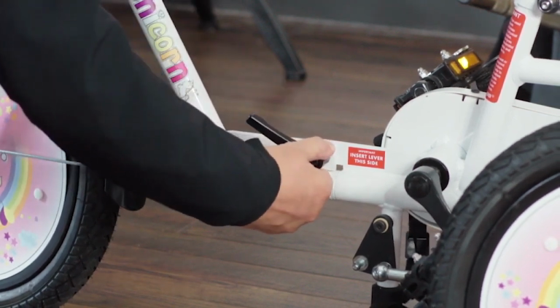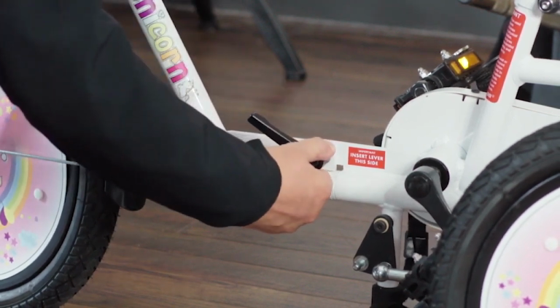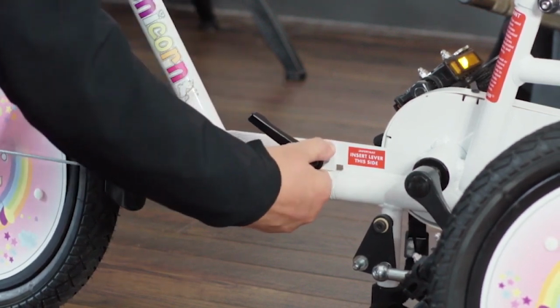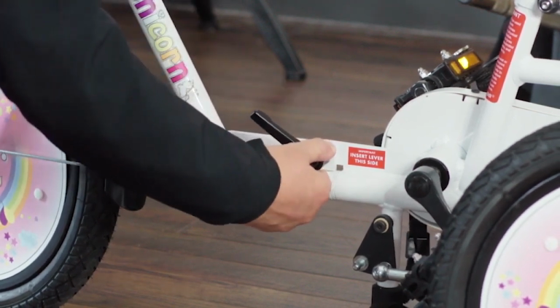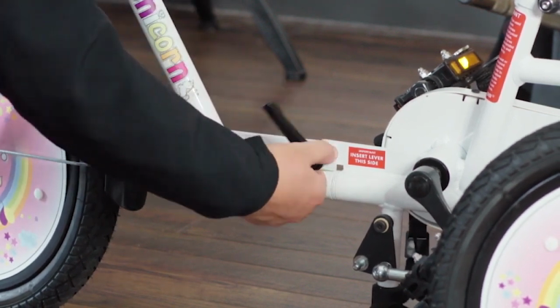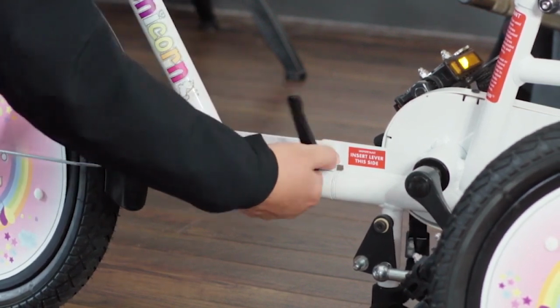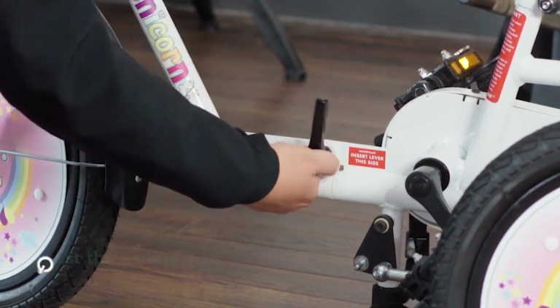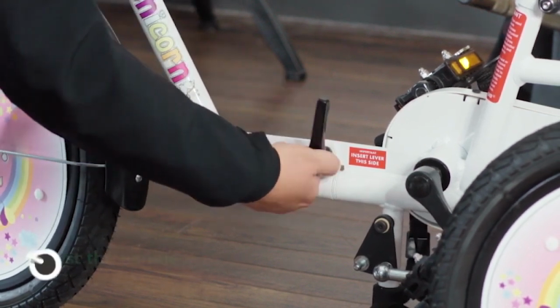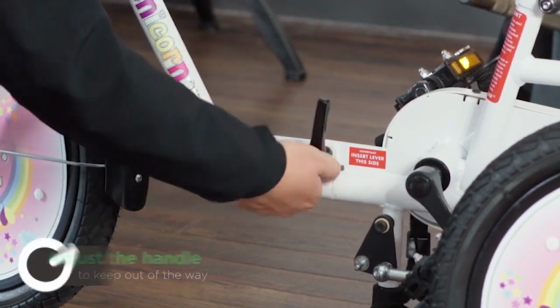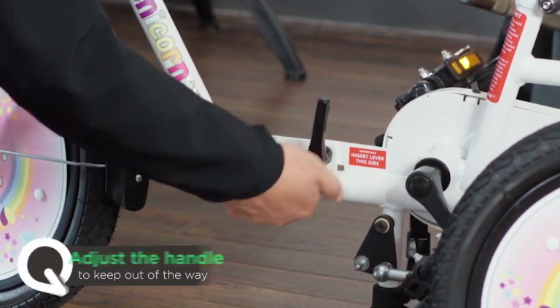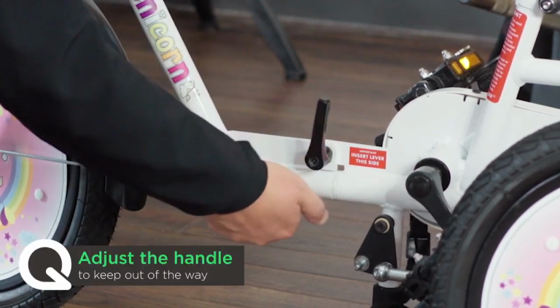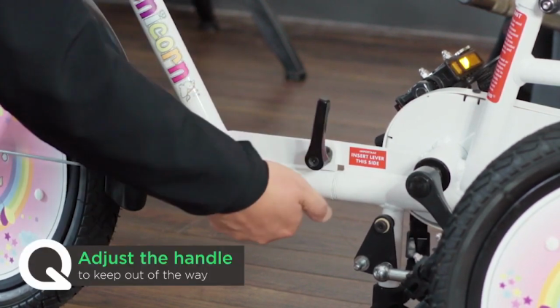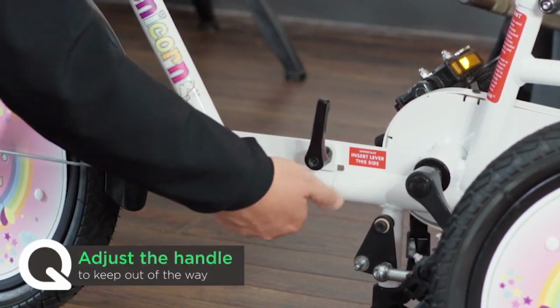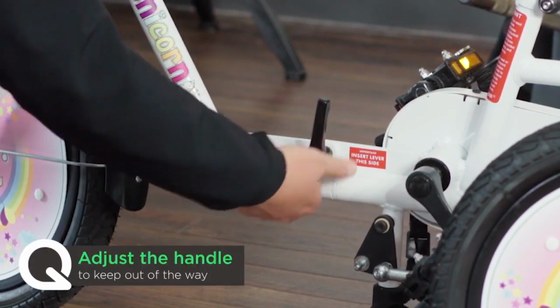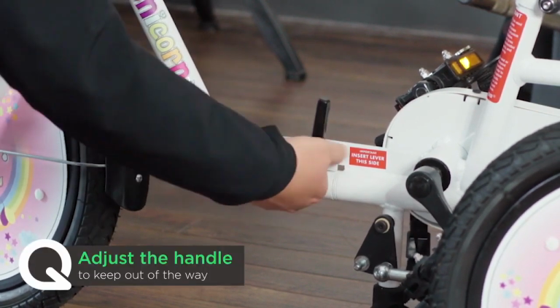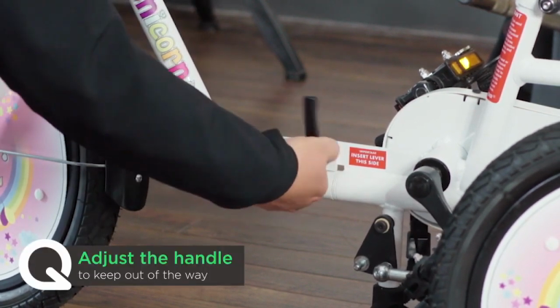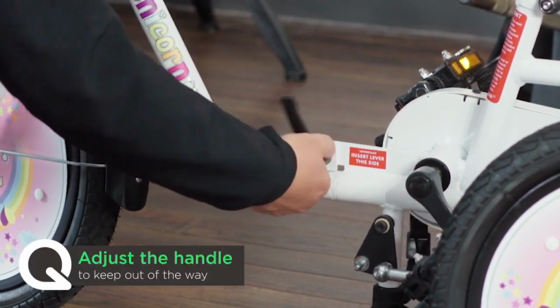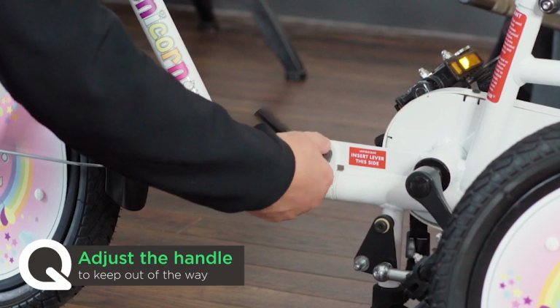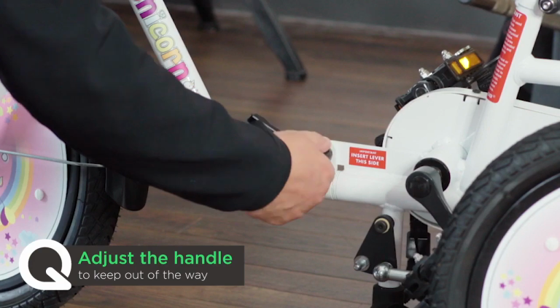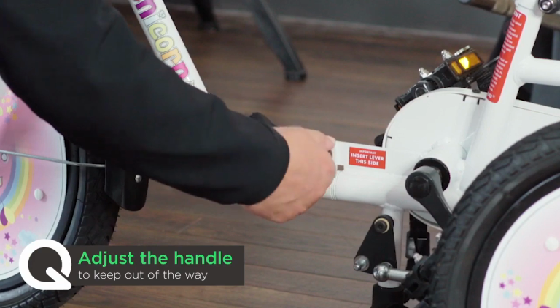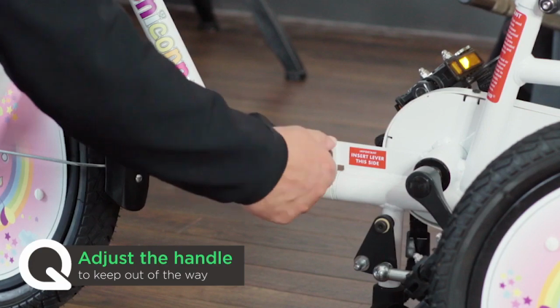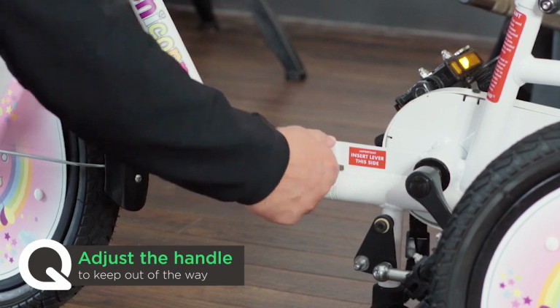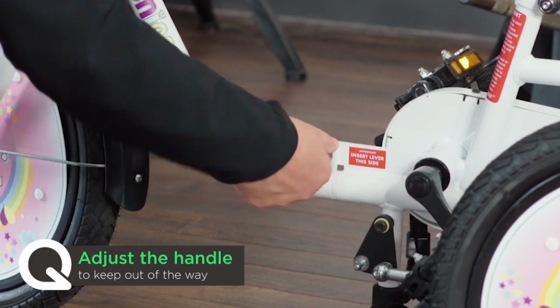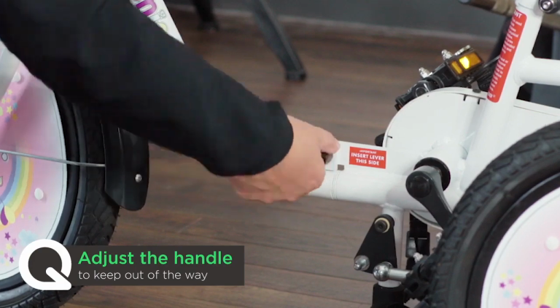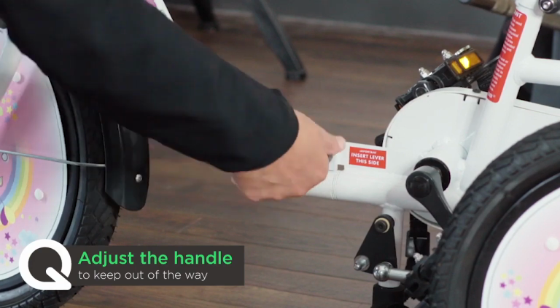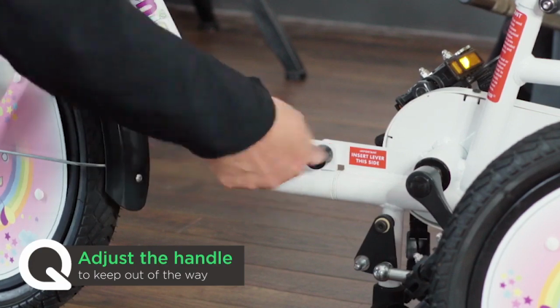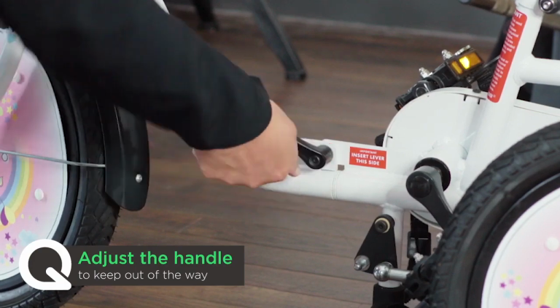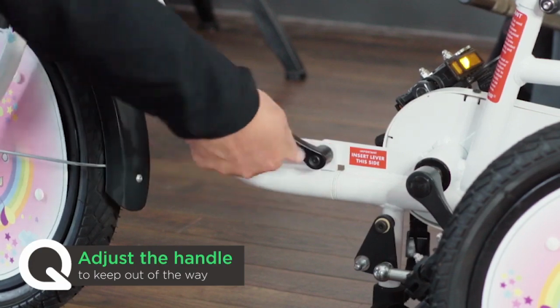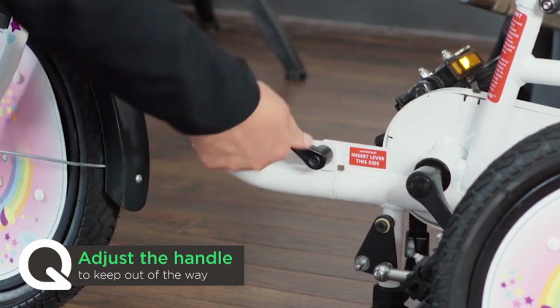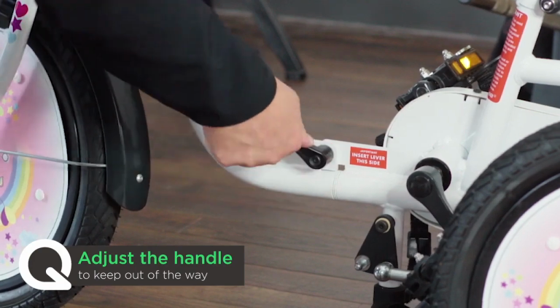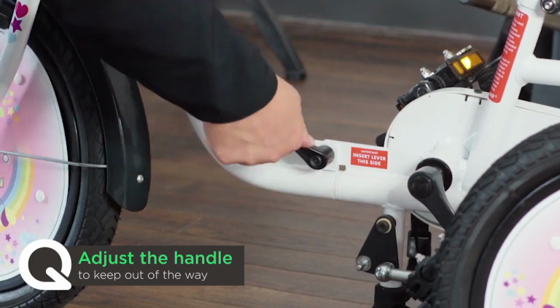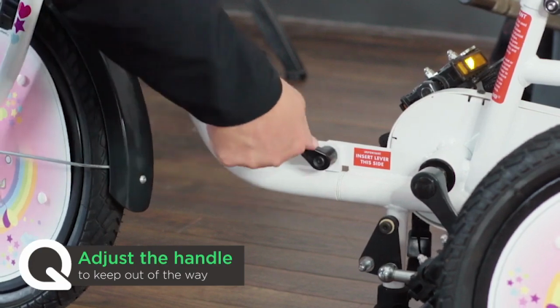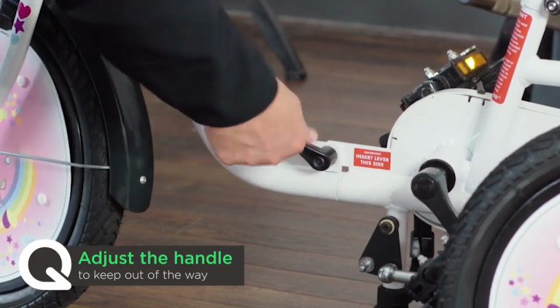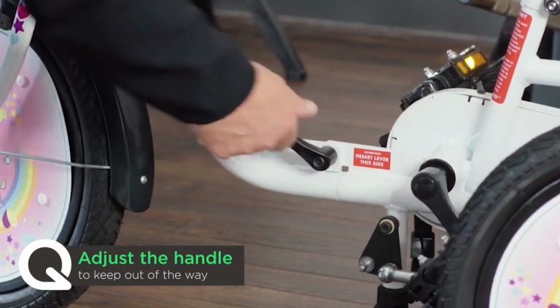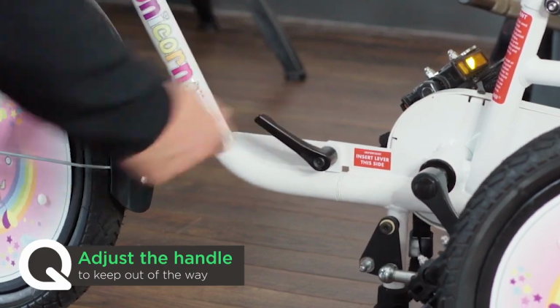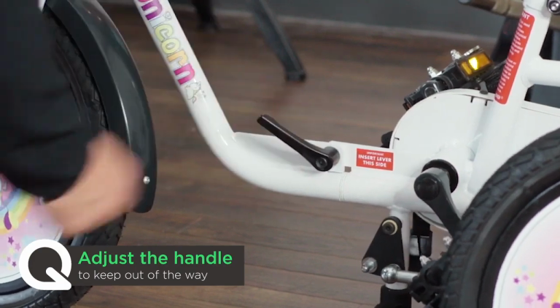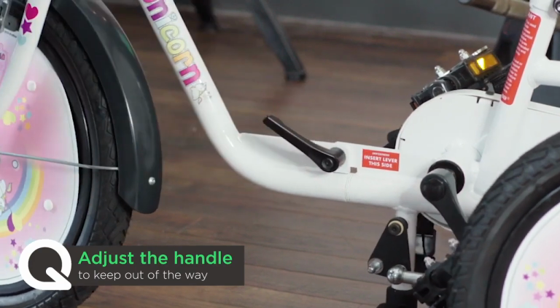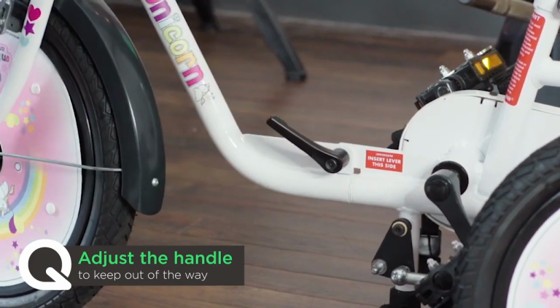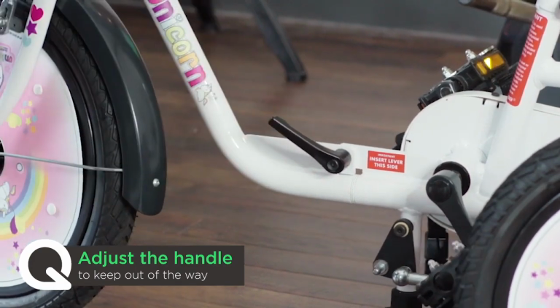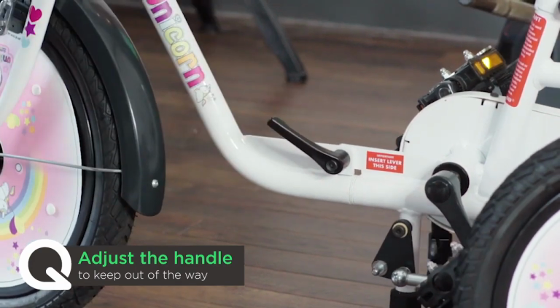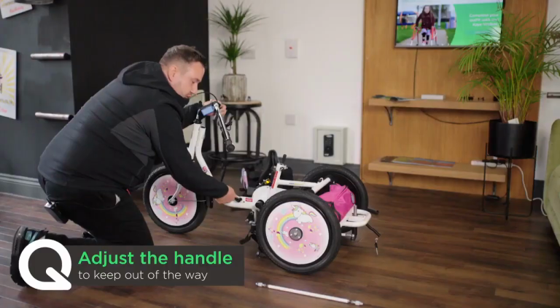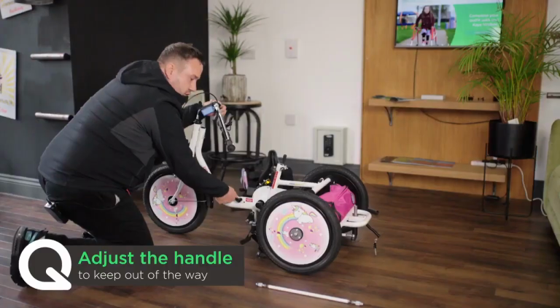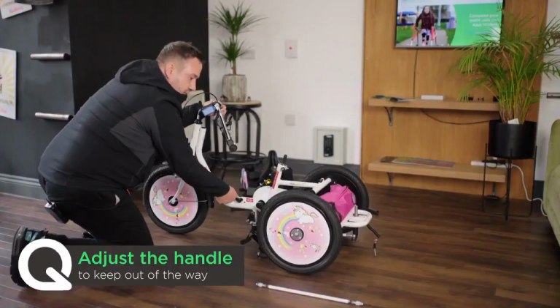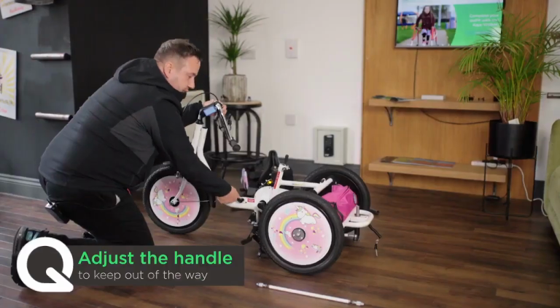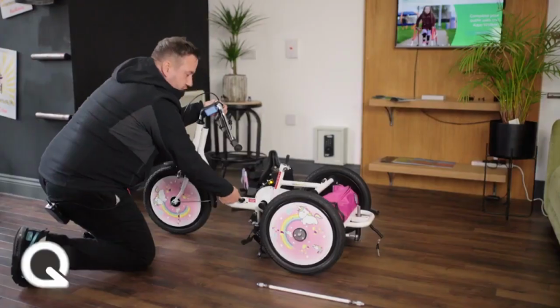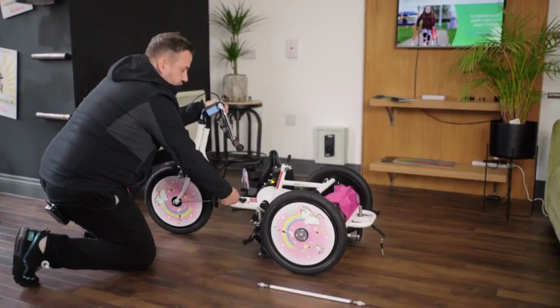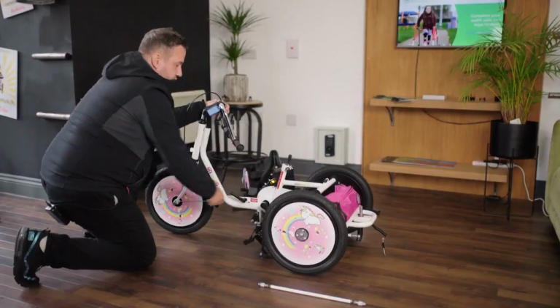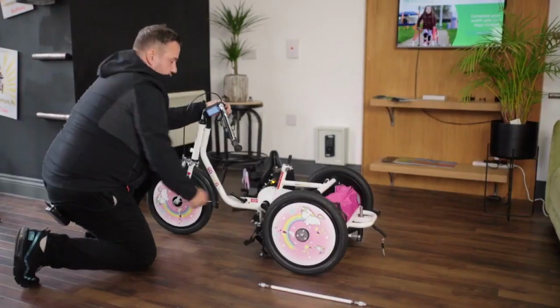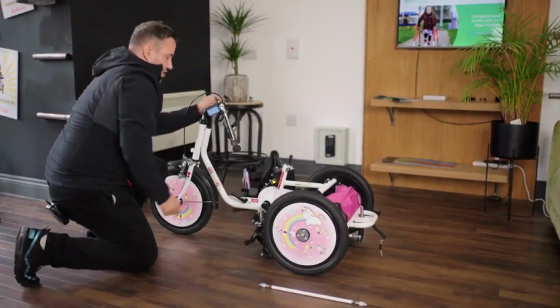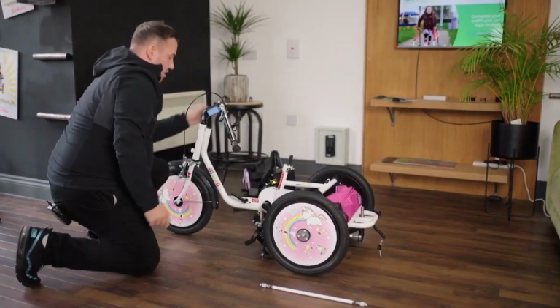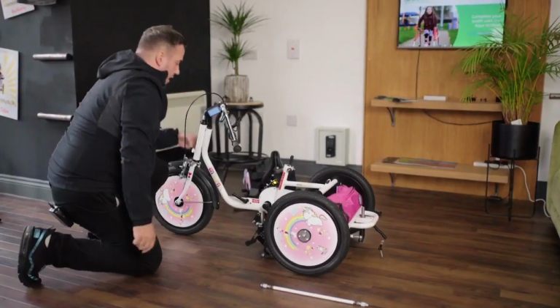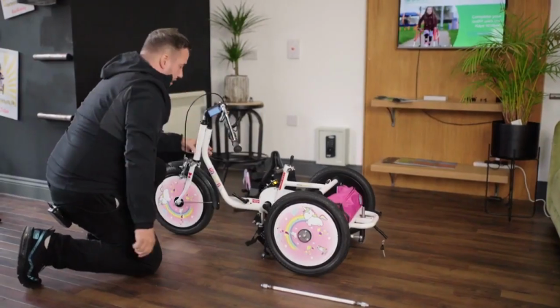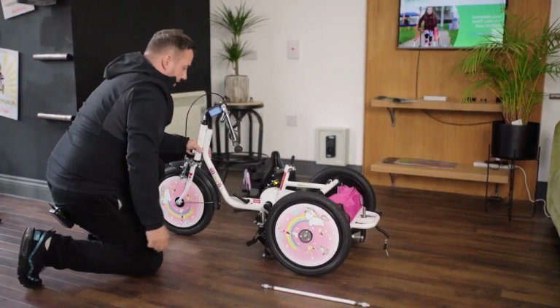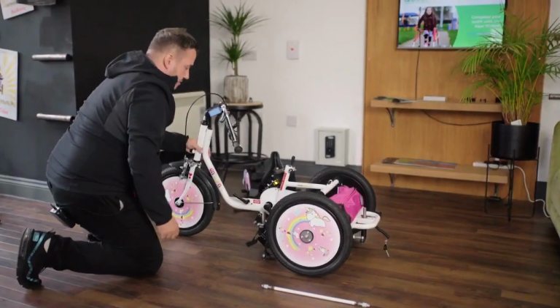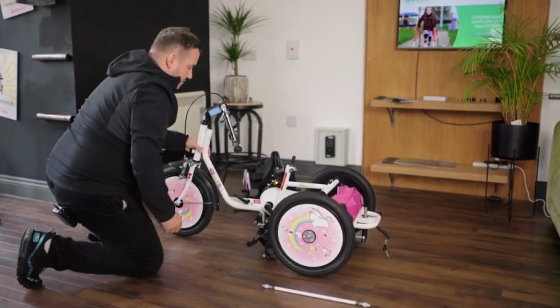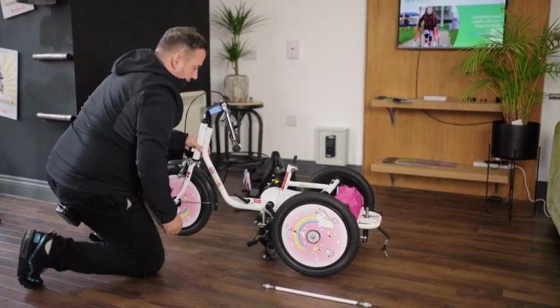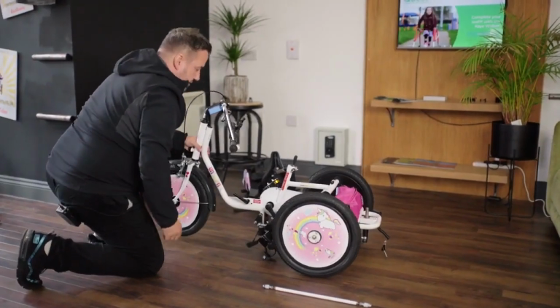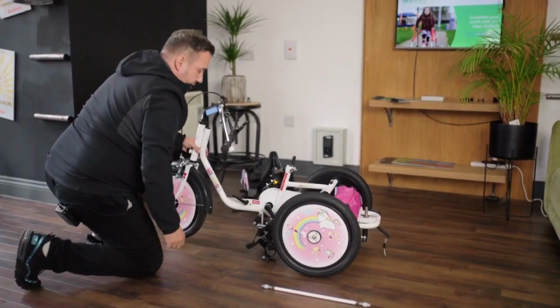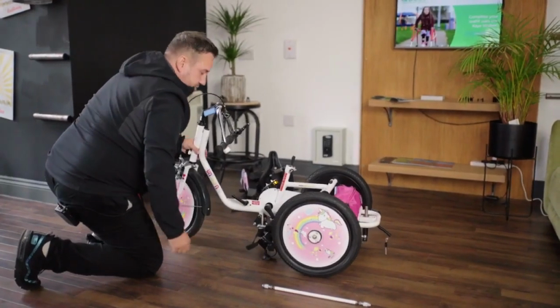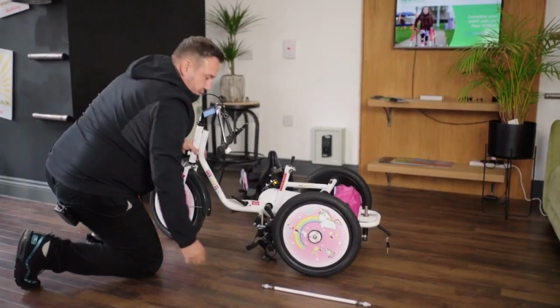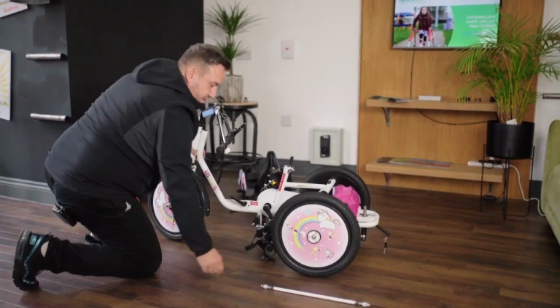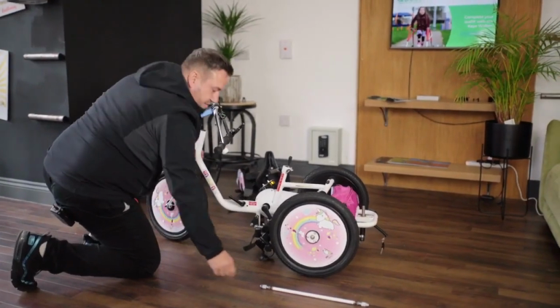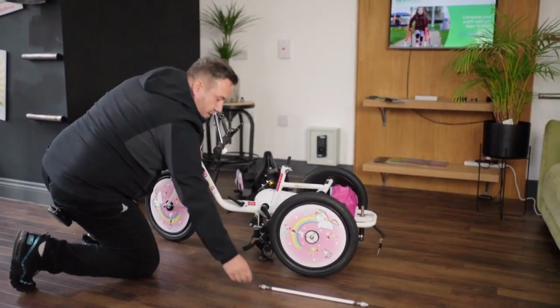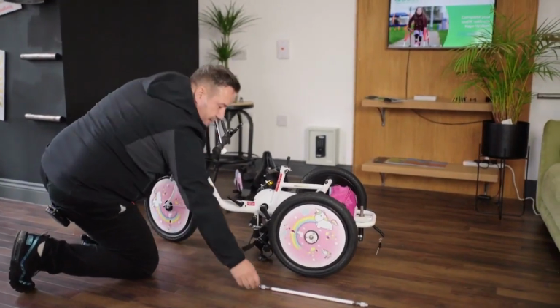If your handle is at a difficult angle, you can just pull it out and twist it around to a desired angle — that's absolutely fine.